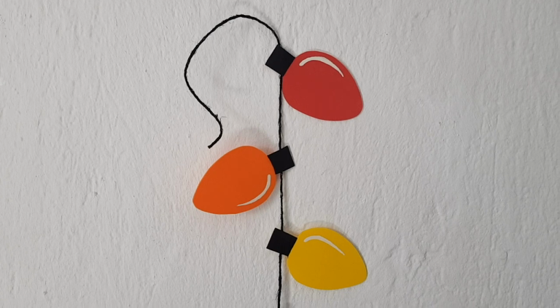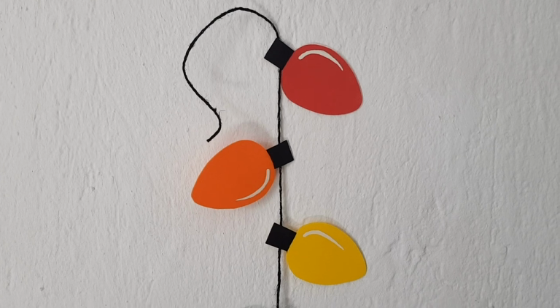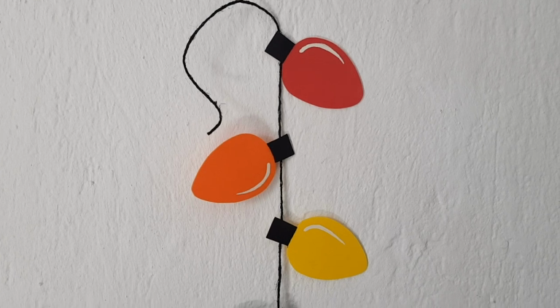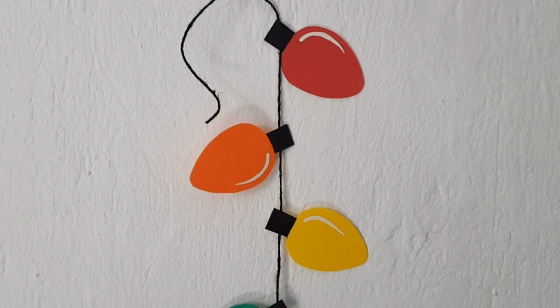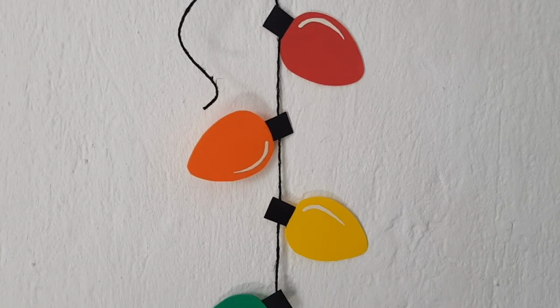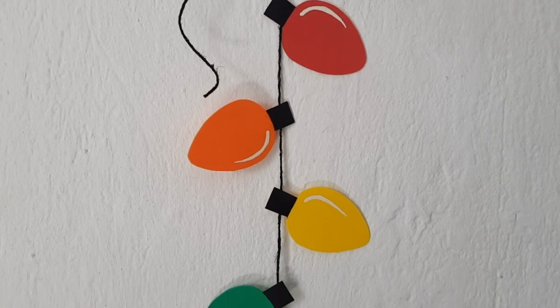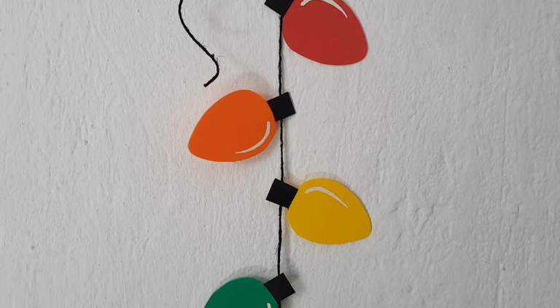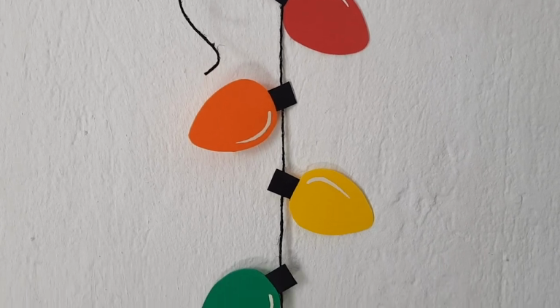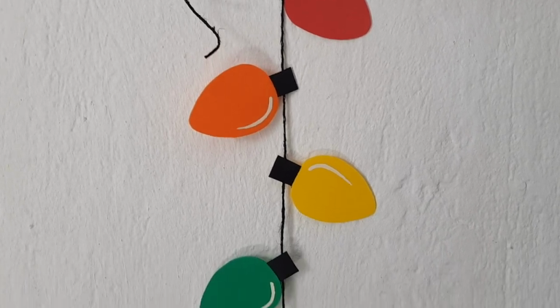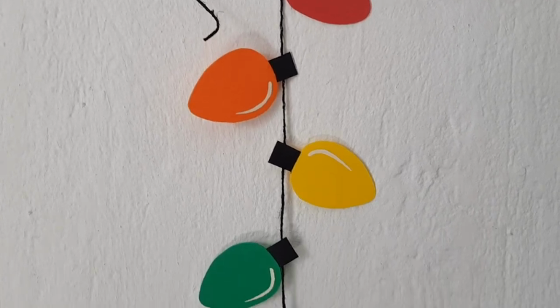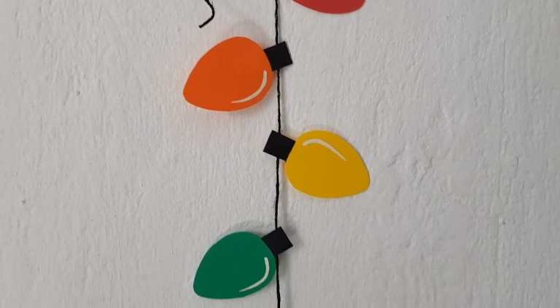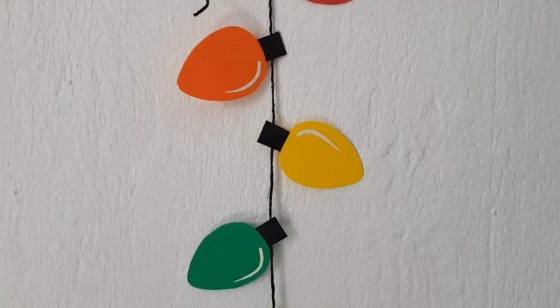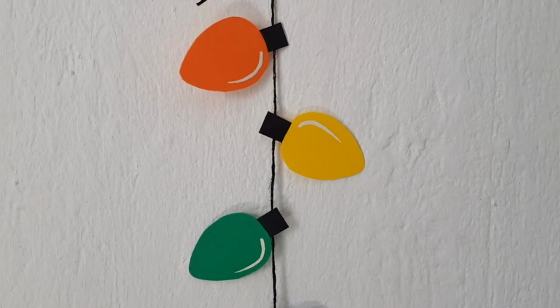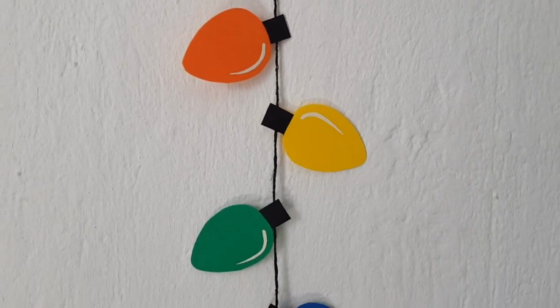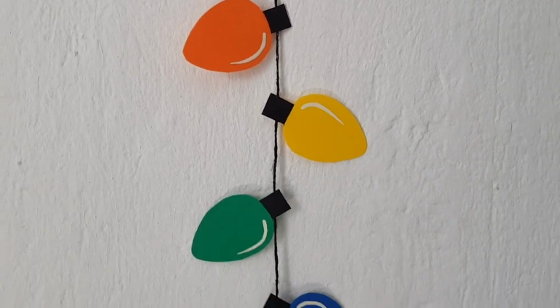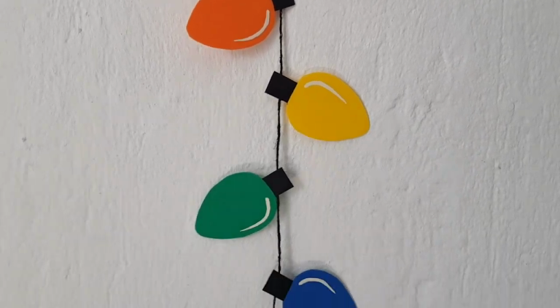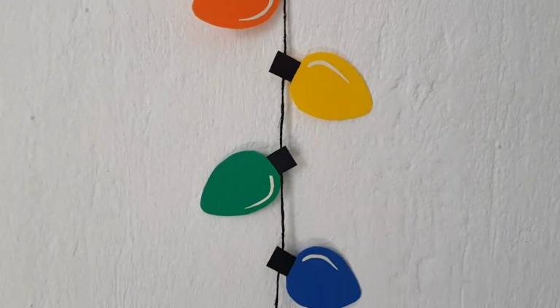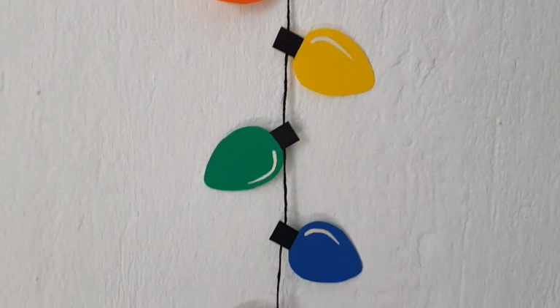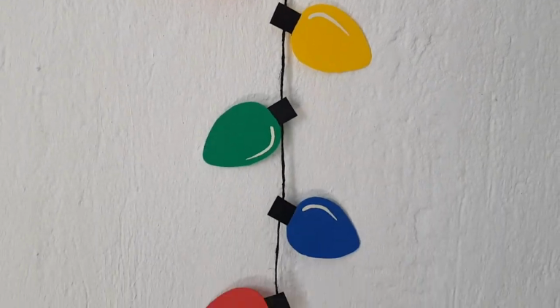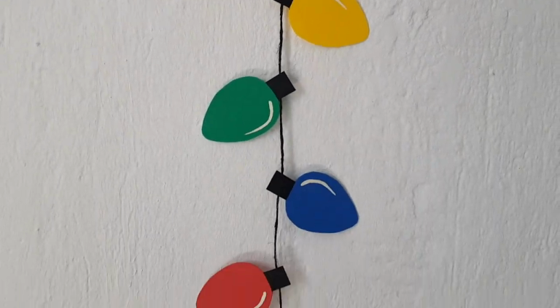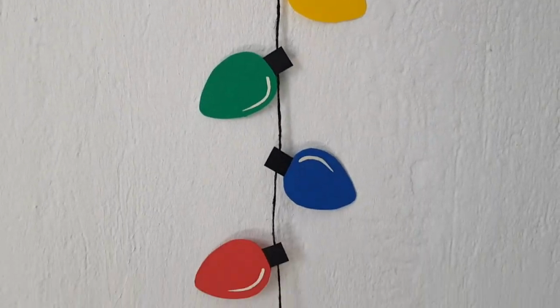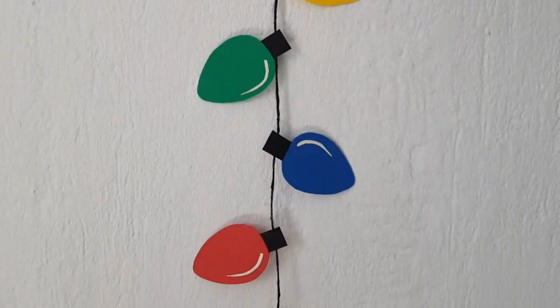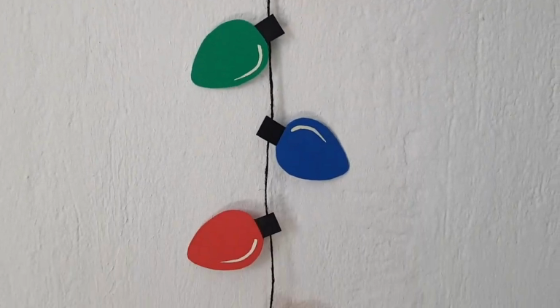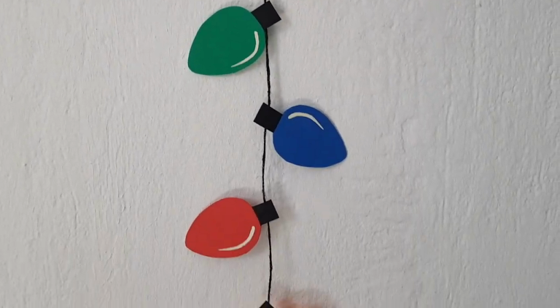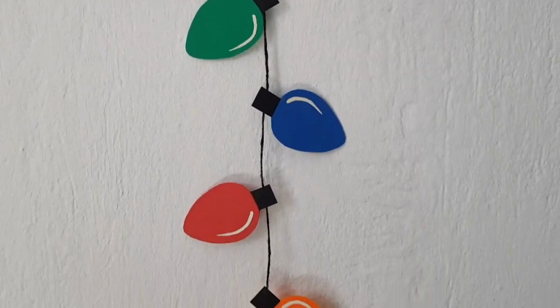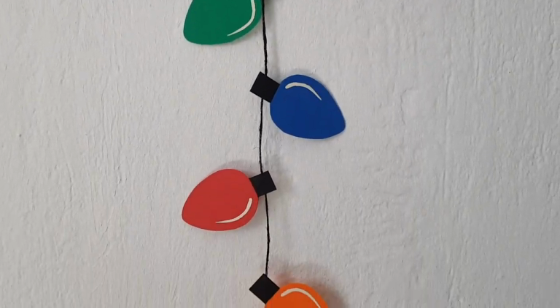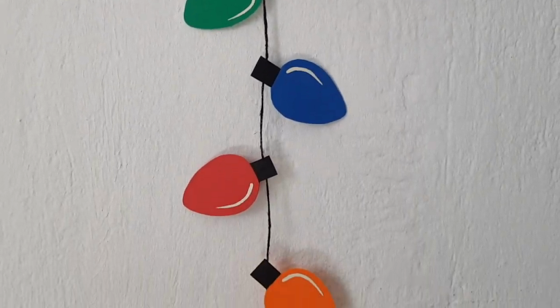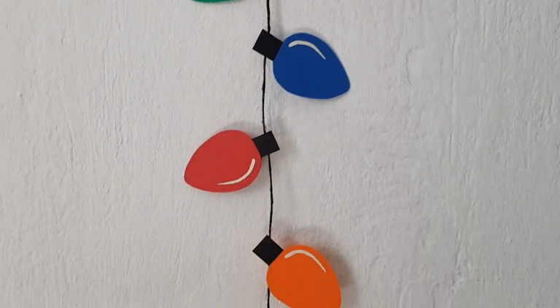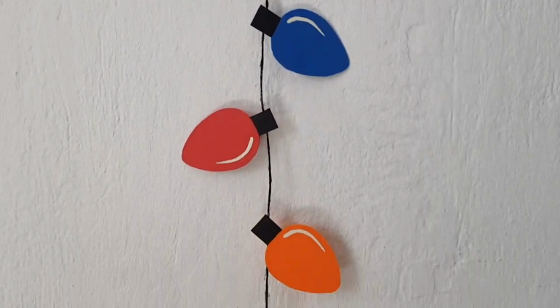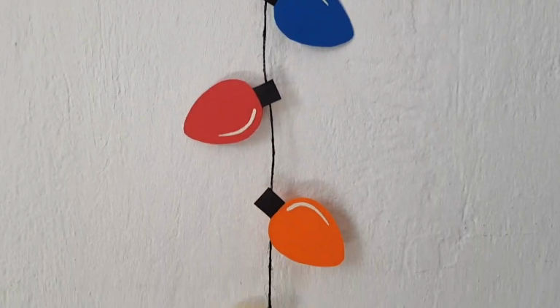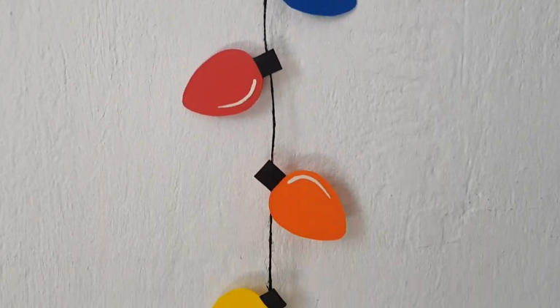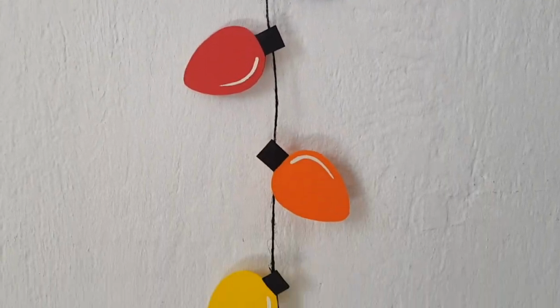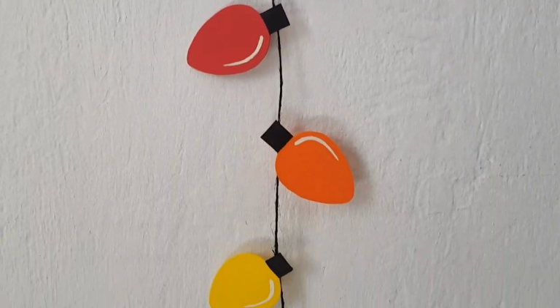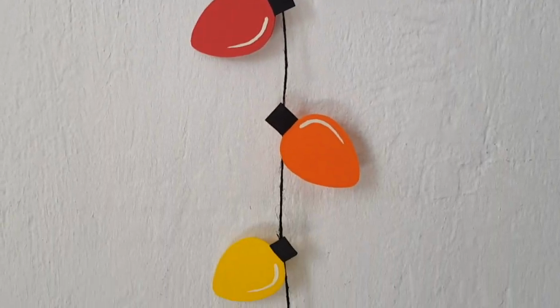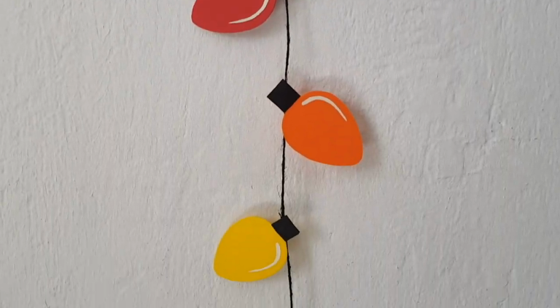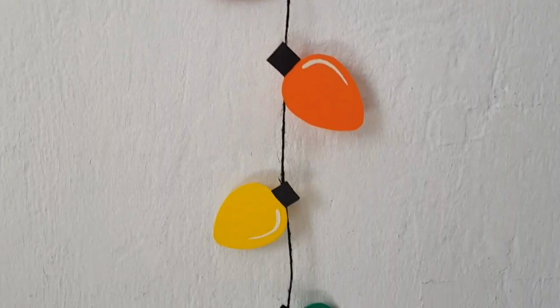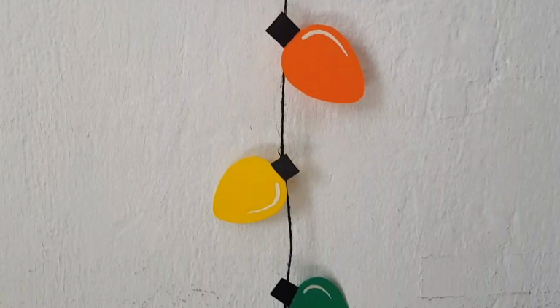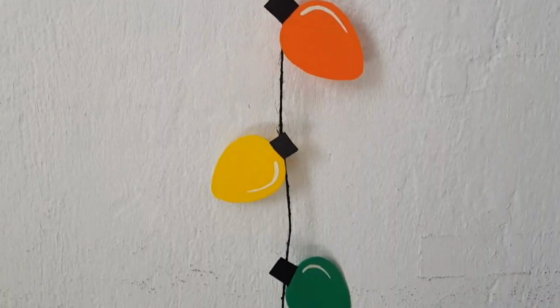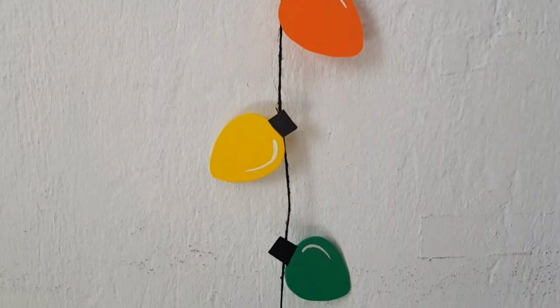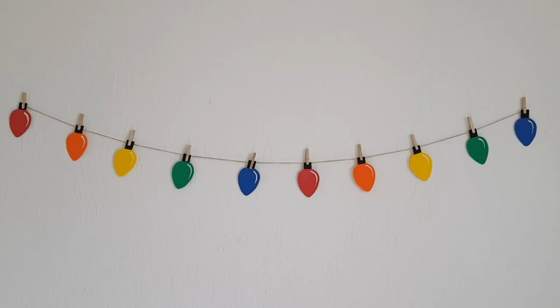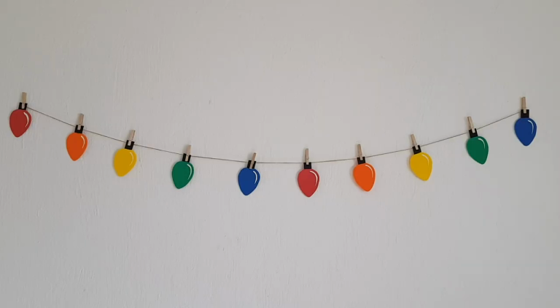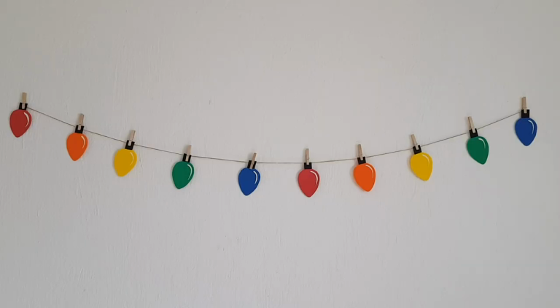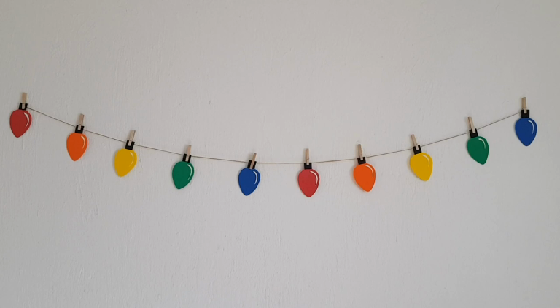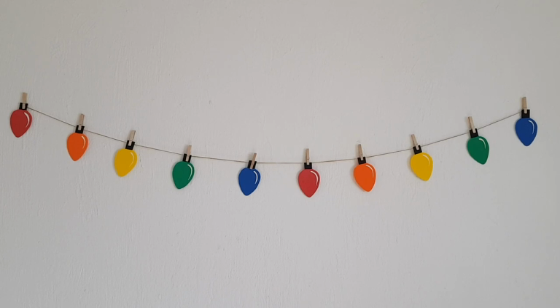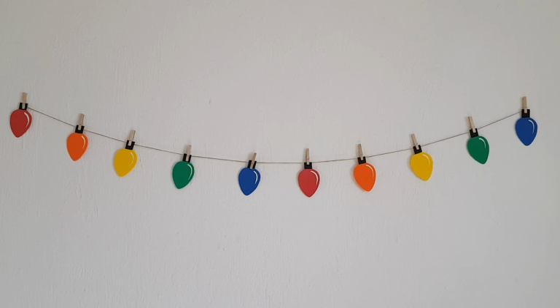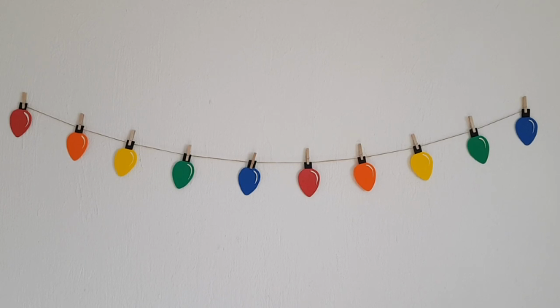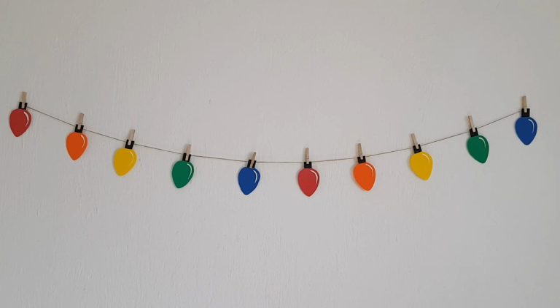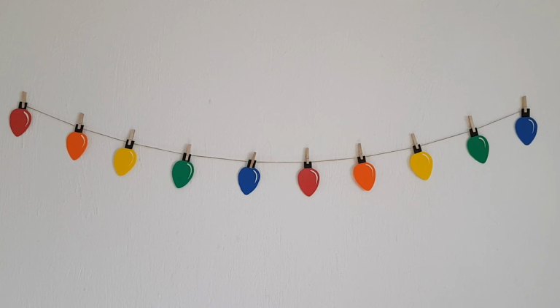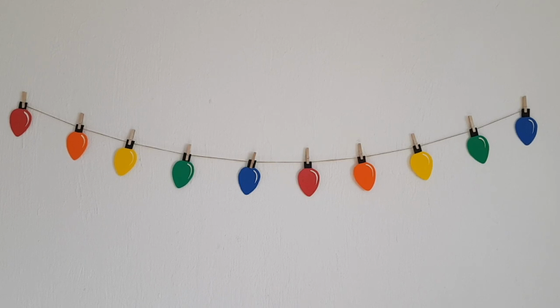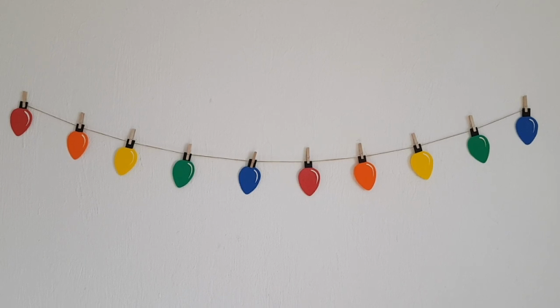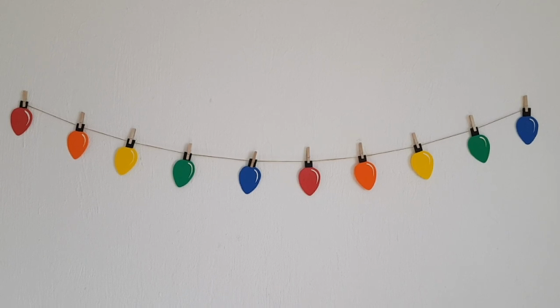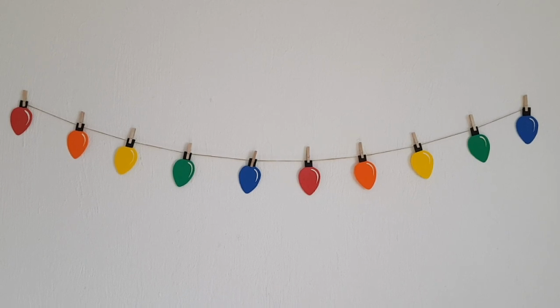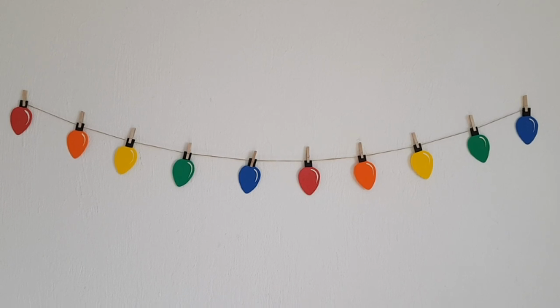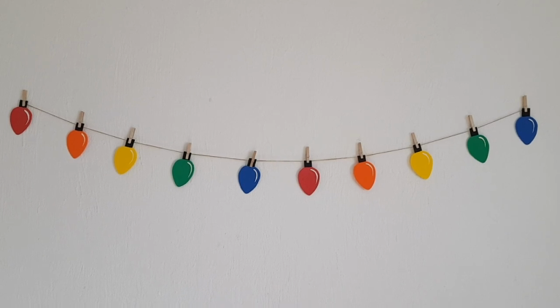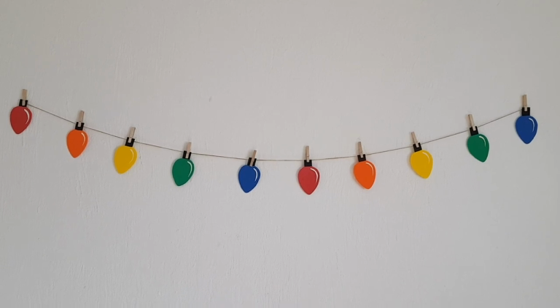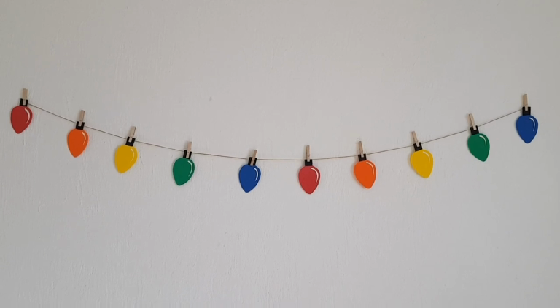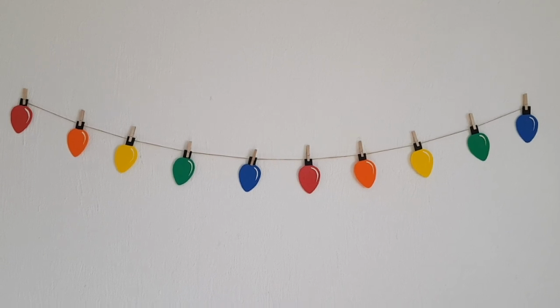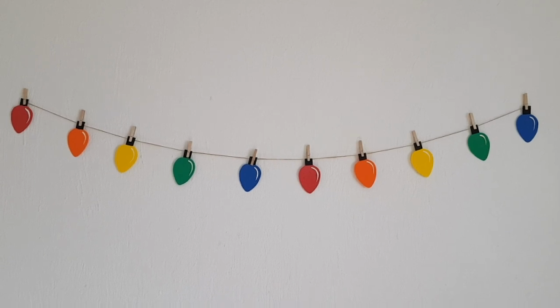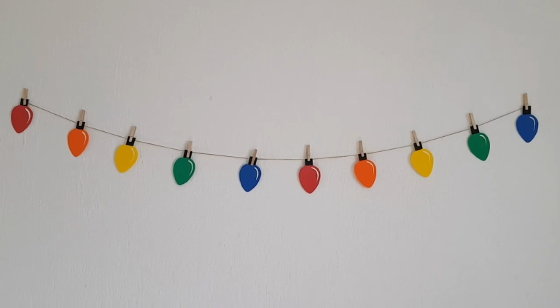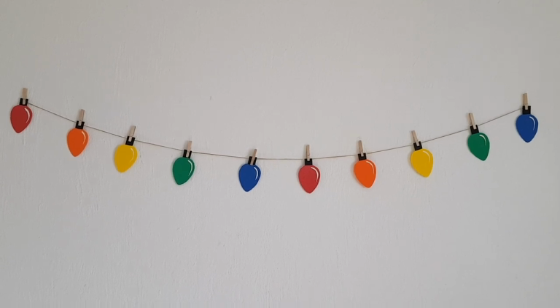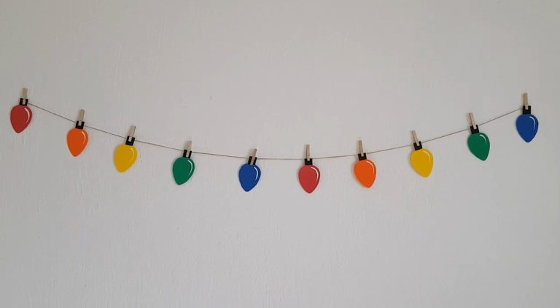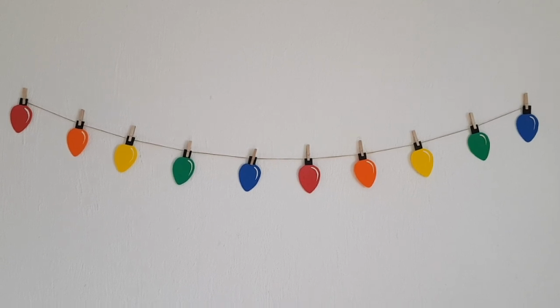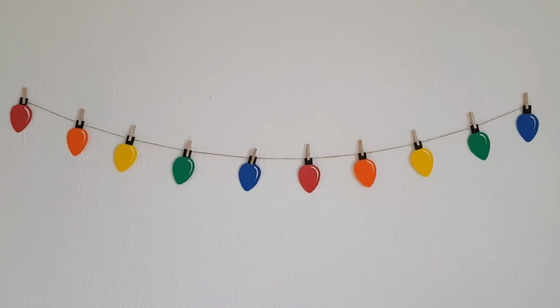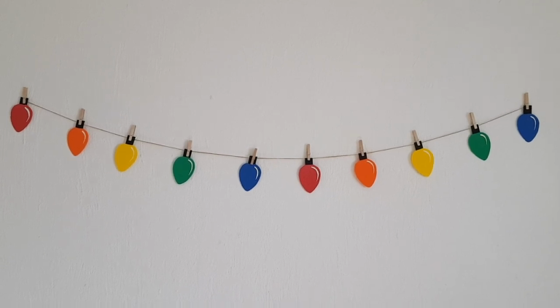Hey guys, it's Mereza today. I want to share with you two Christmas lights home decor ideas. They're actually pretty easy to do and quite affordable as well.